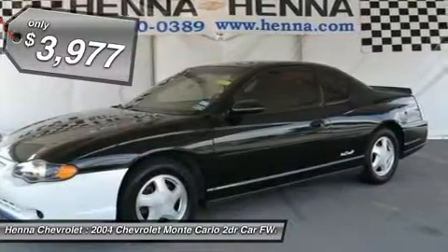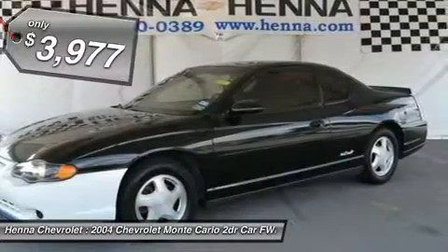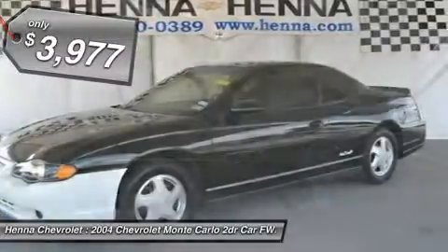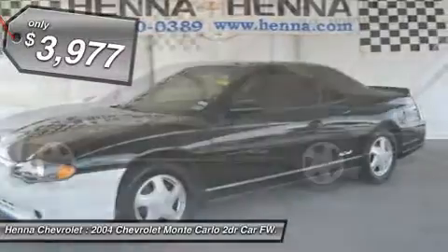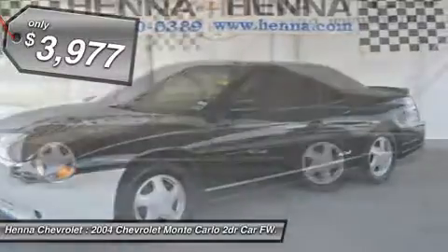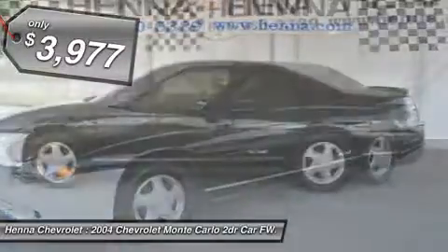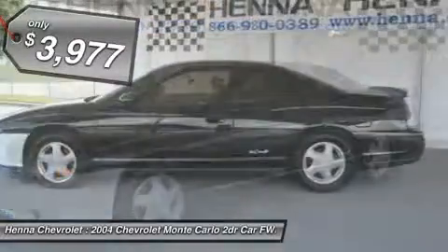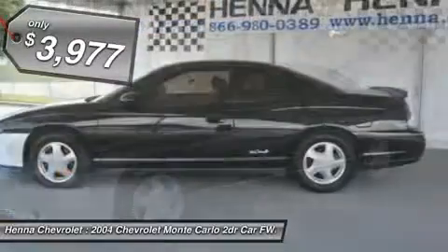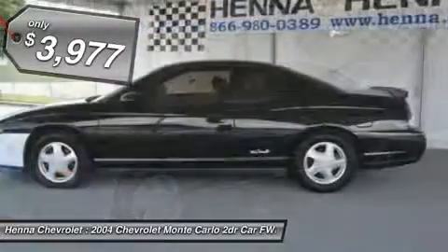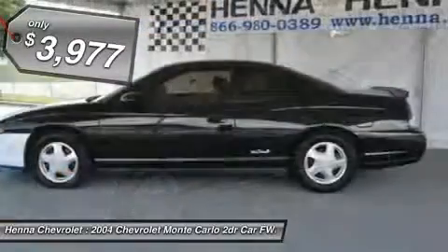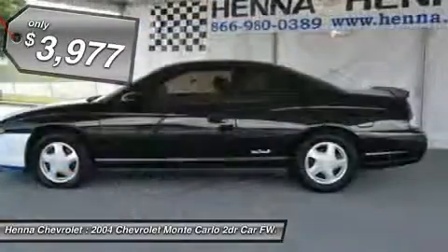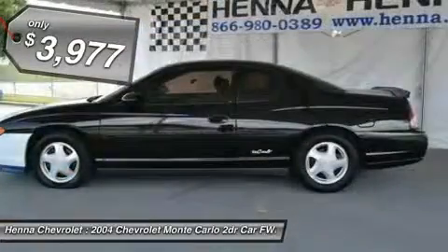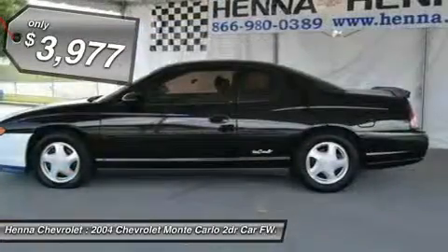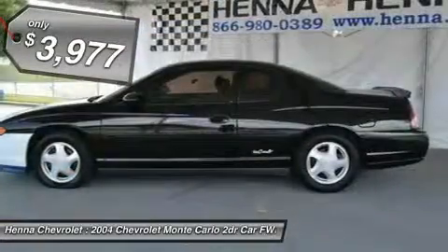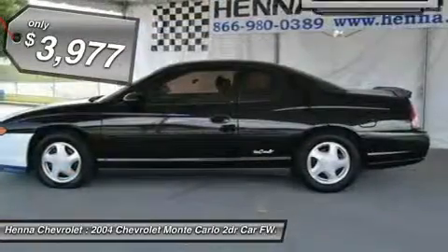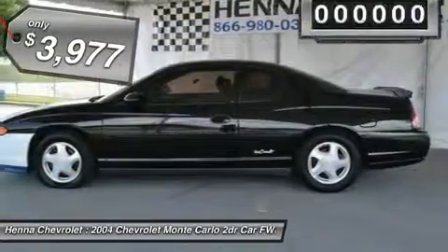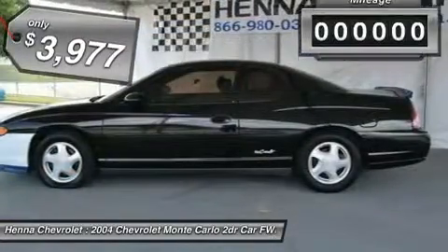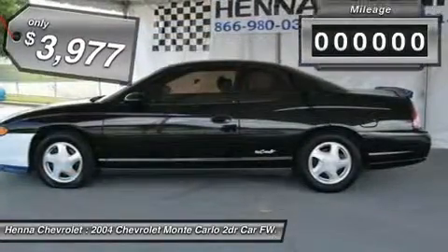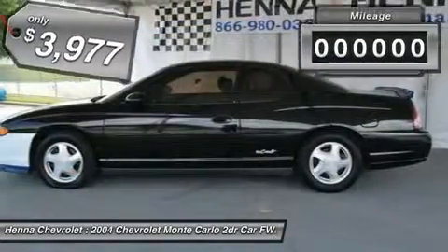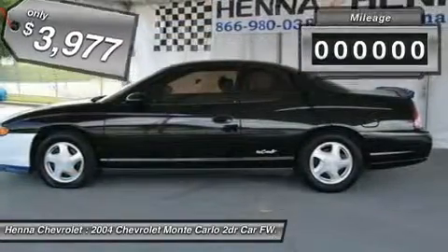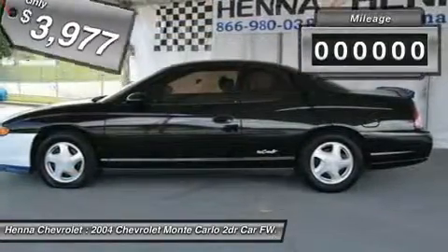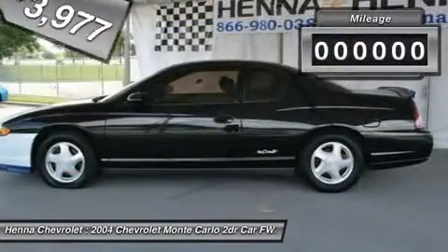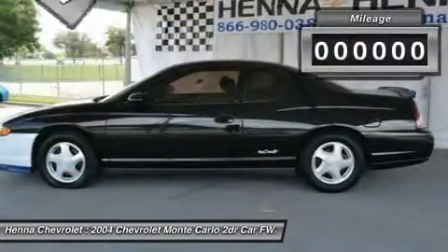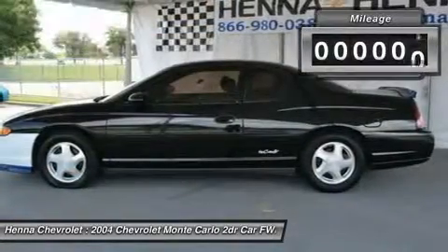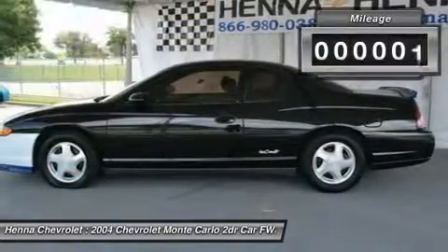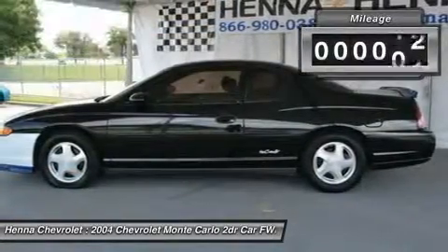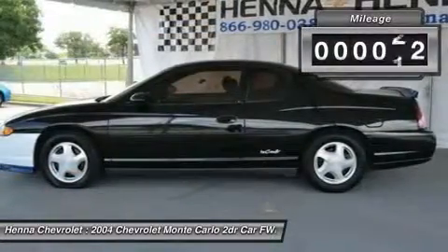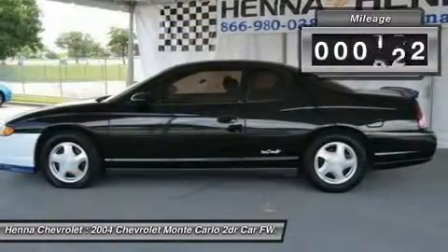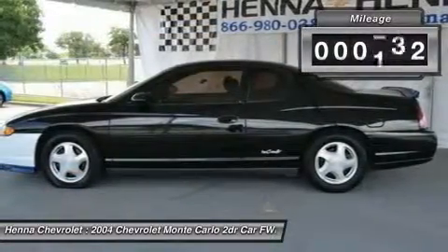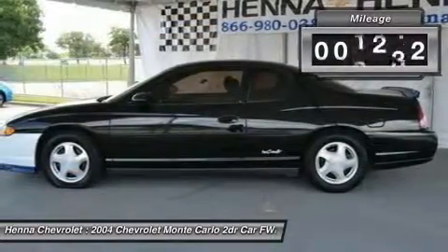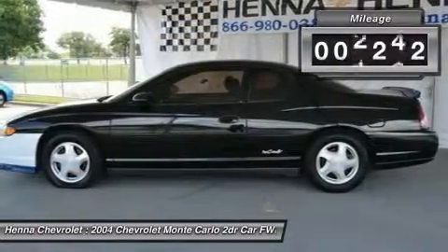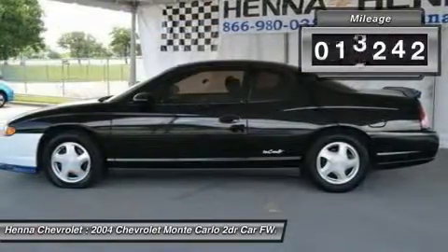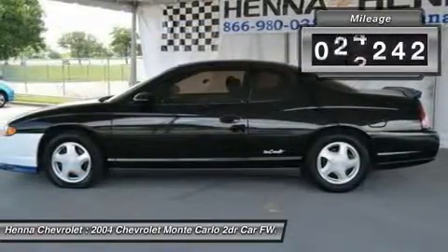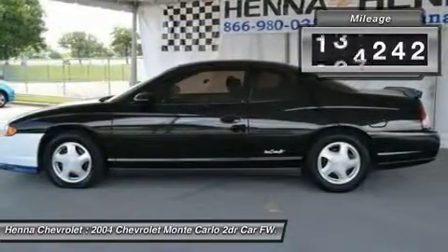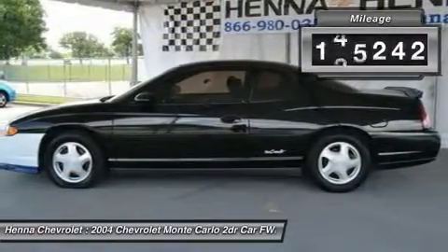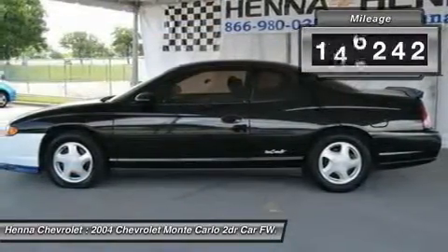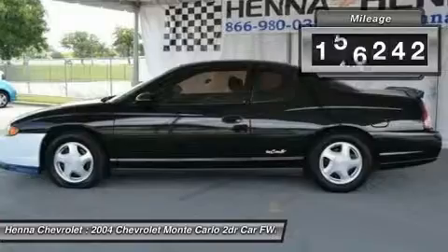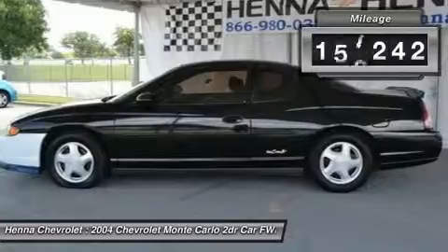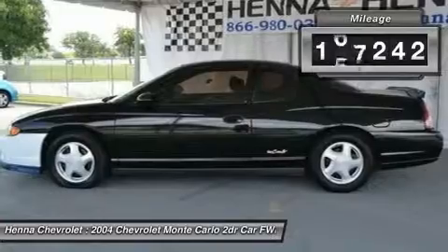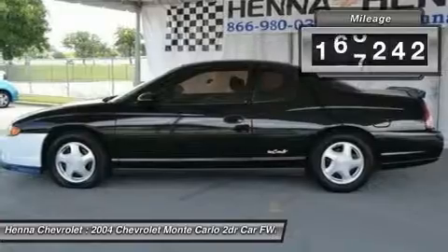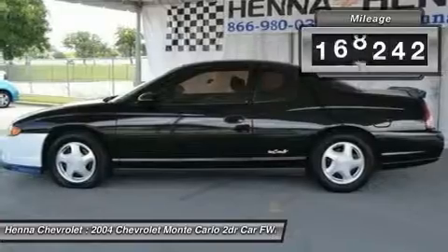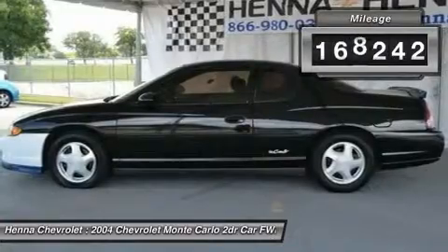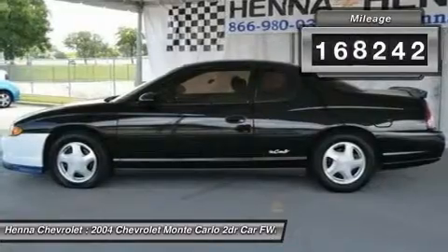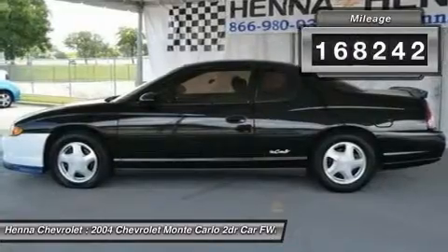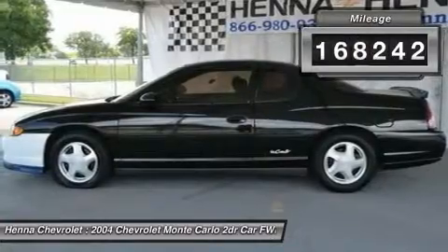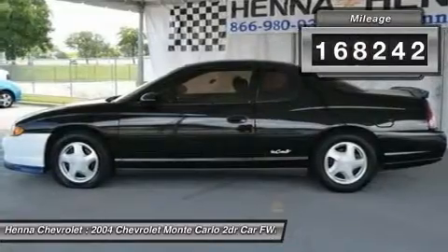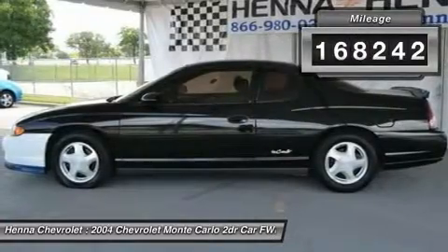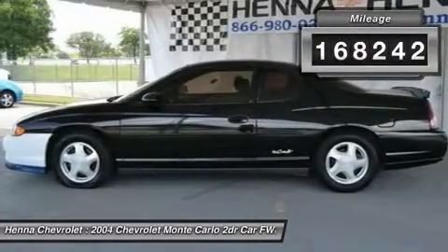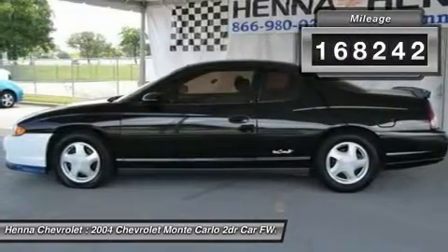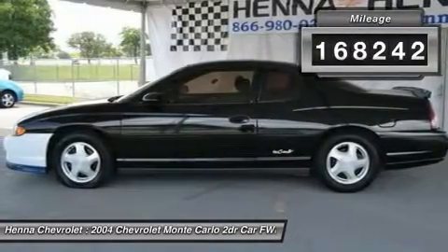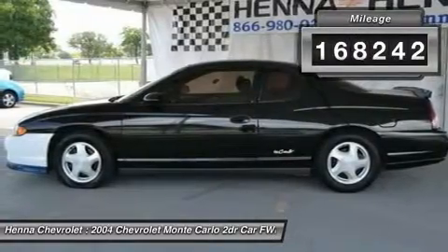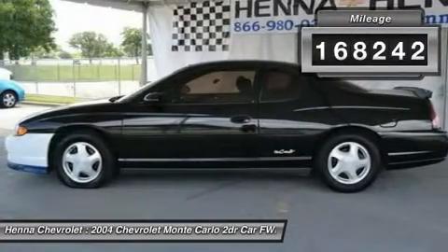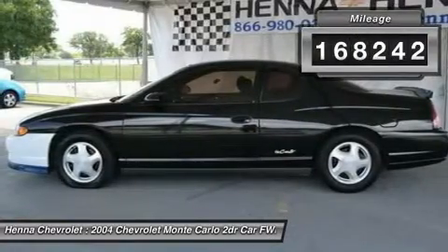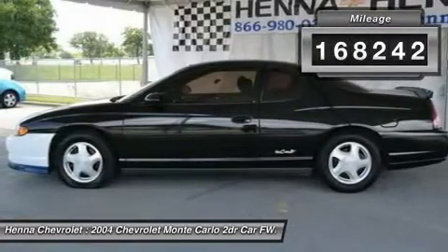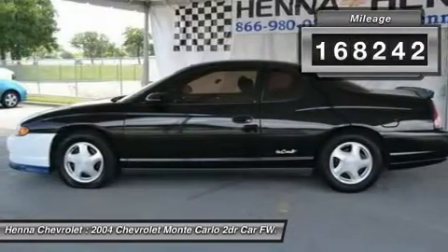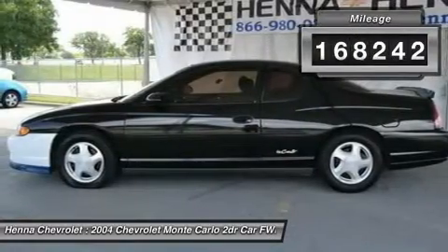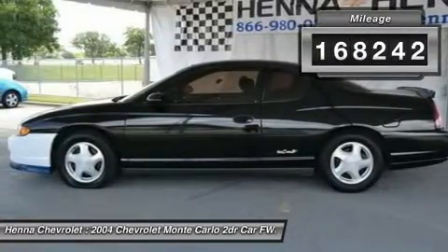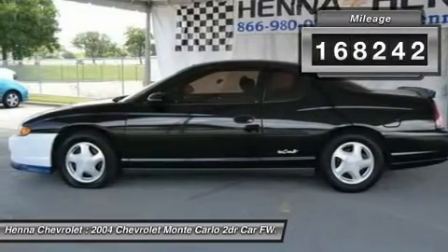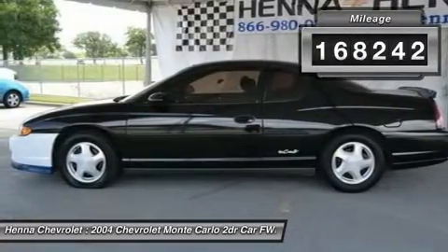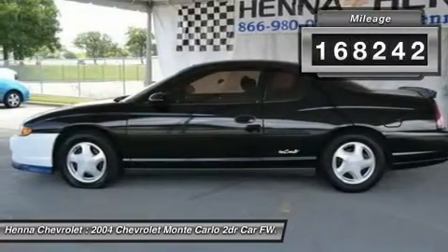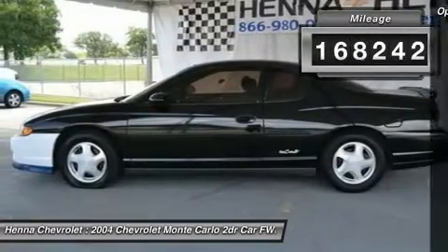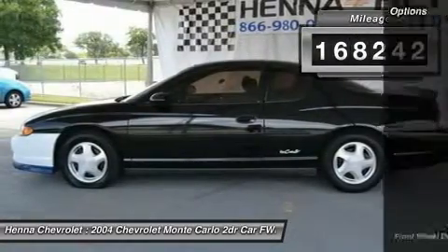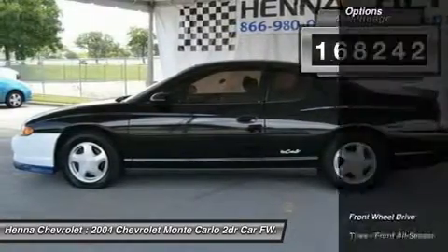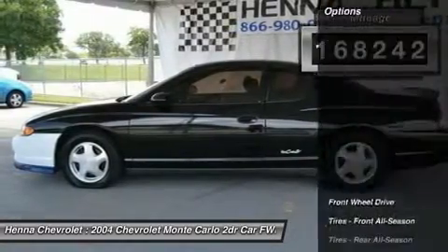Automatic headlights, daytime running lights, power mirror, intermittent wipers, pass through rear seat.